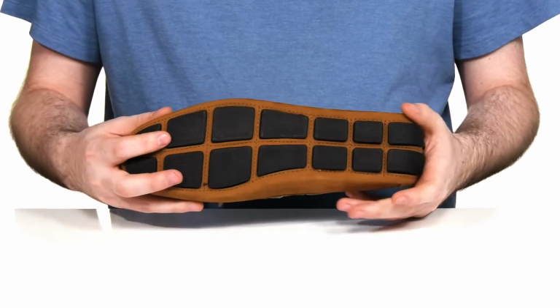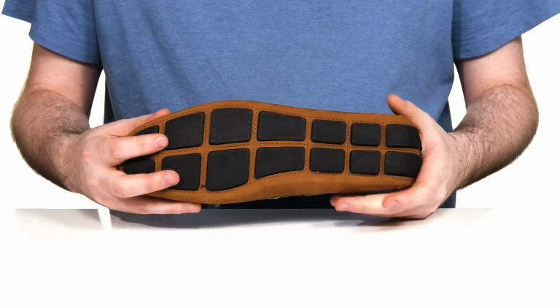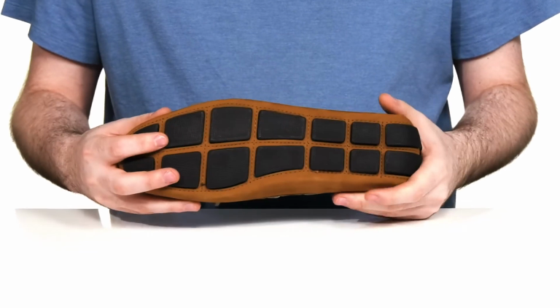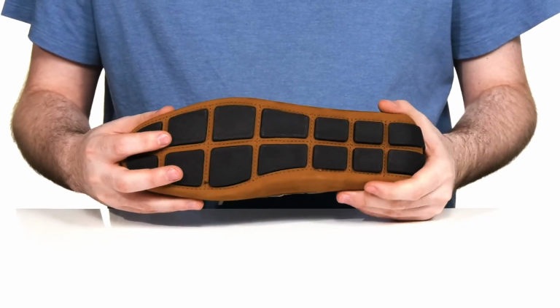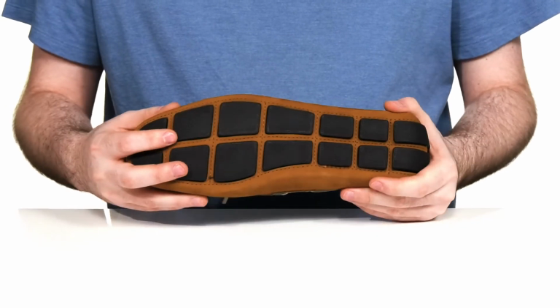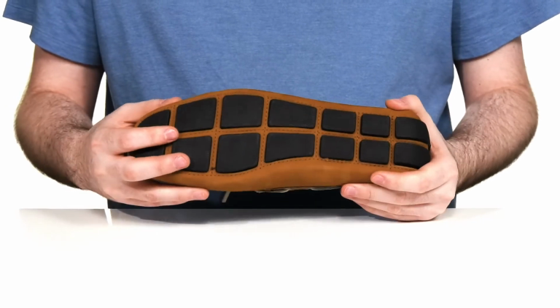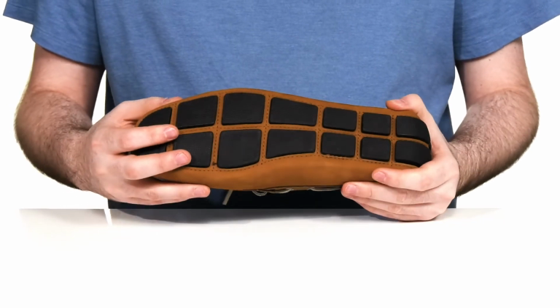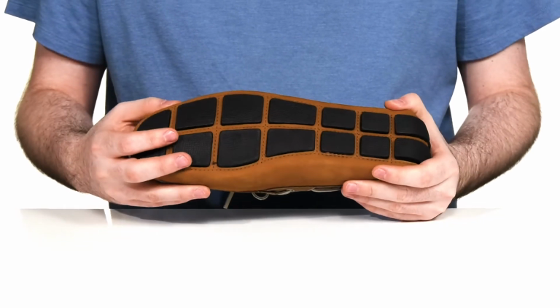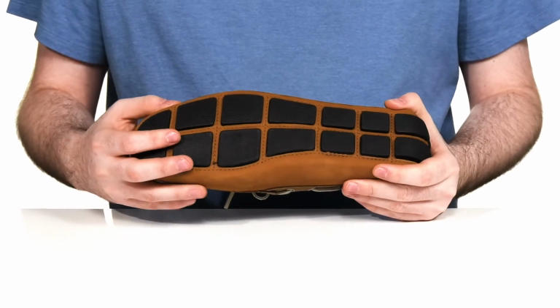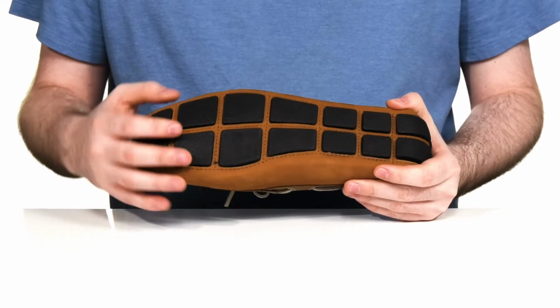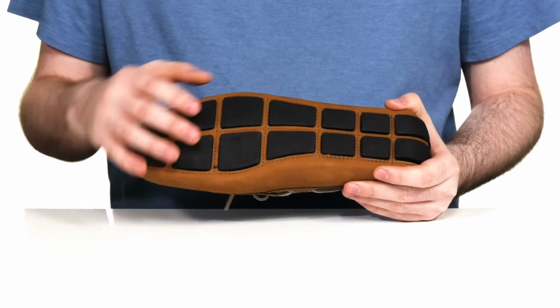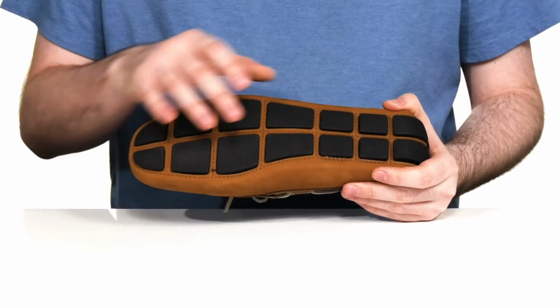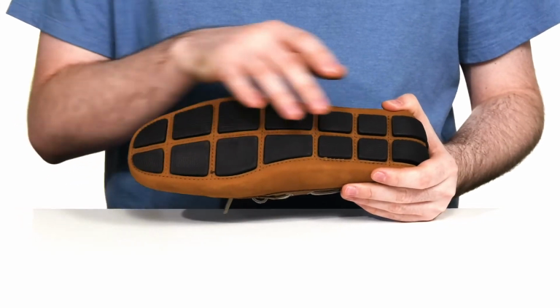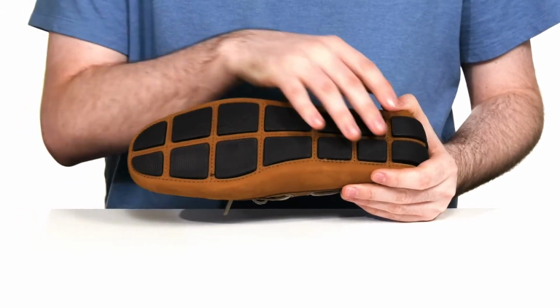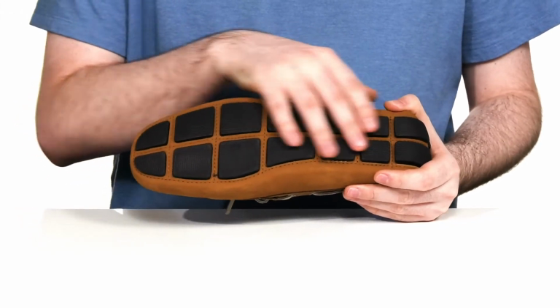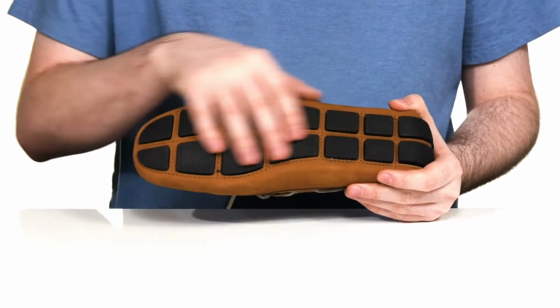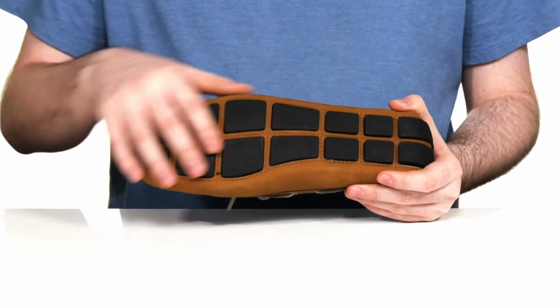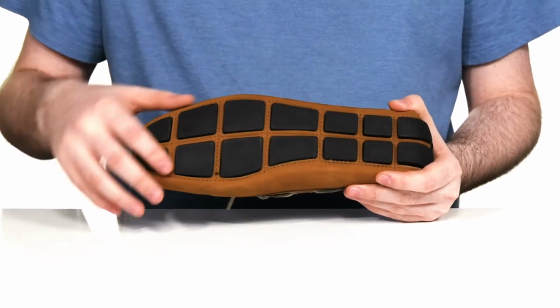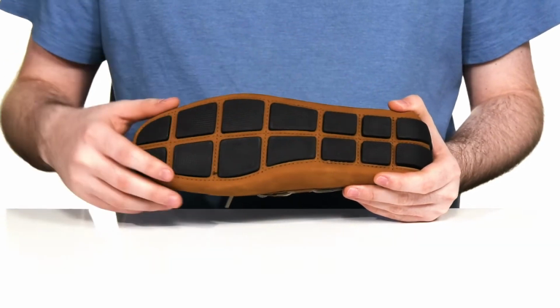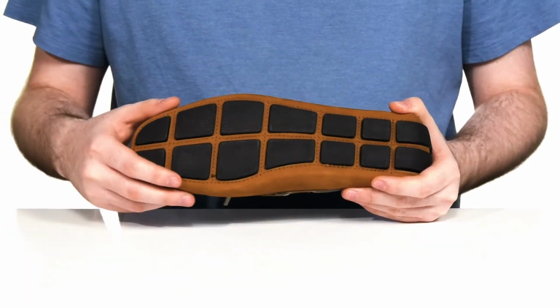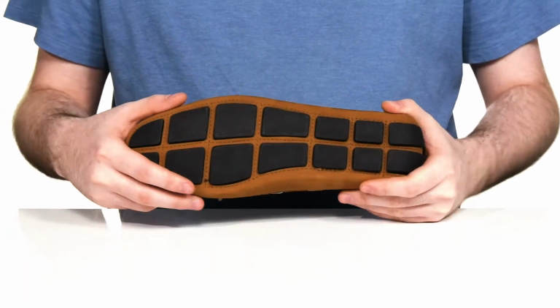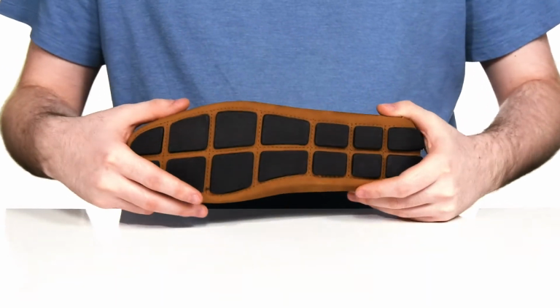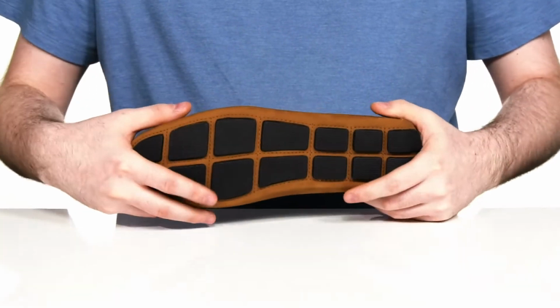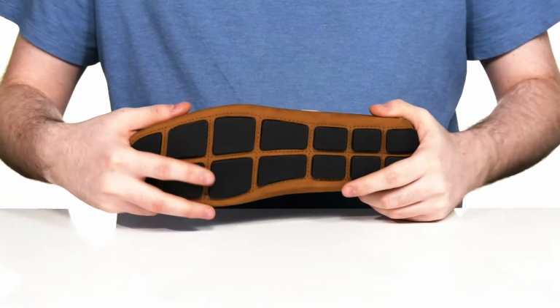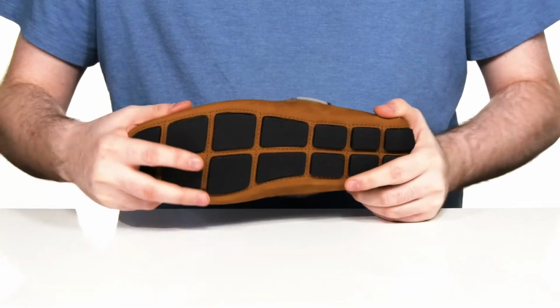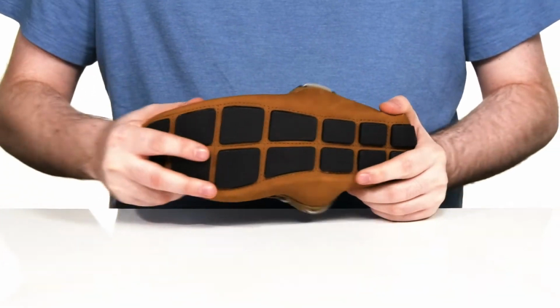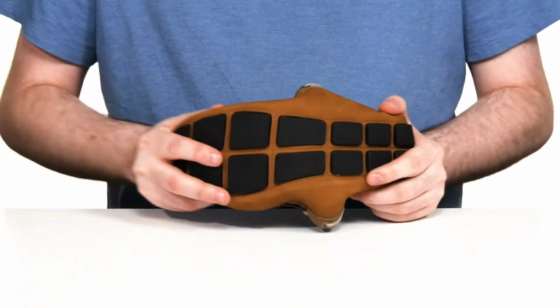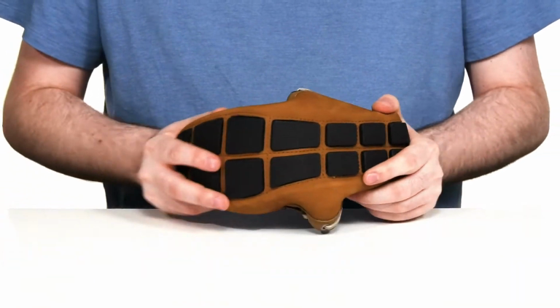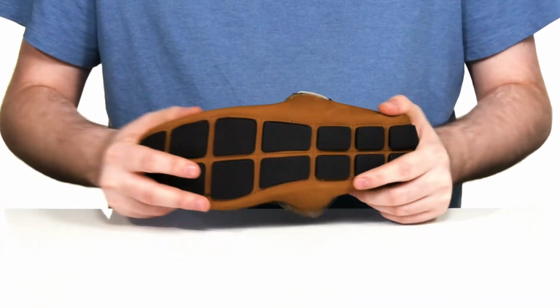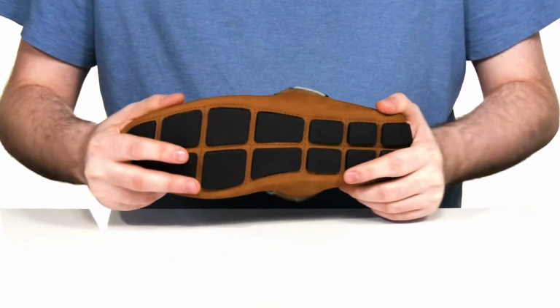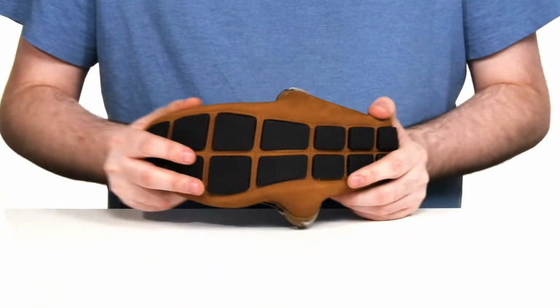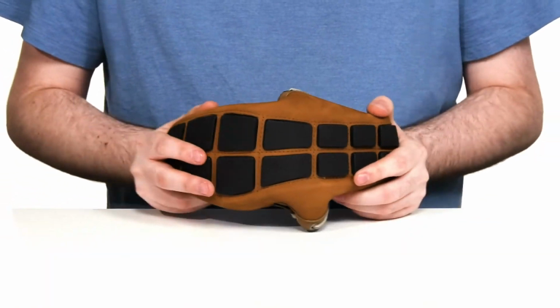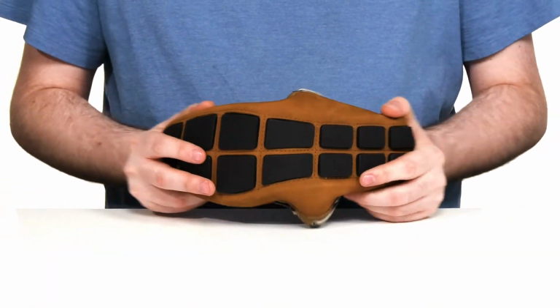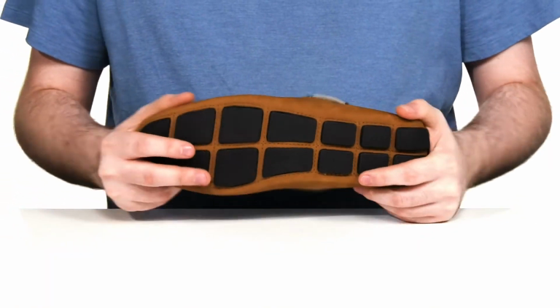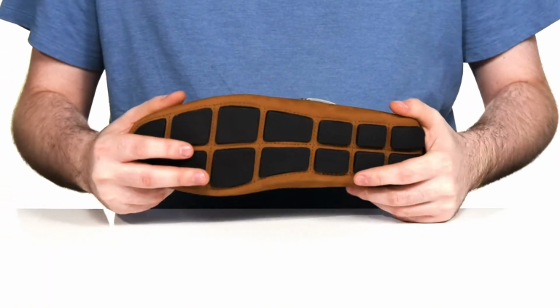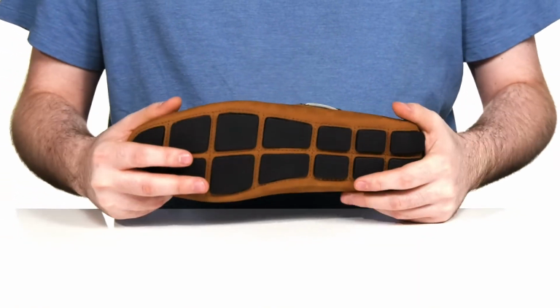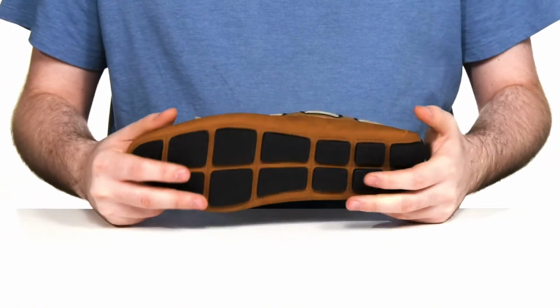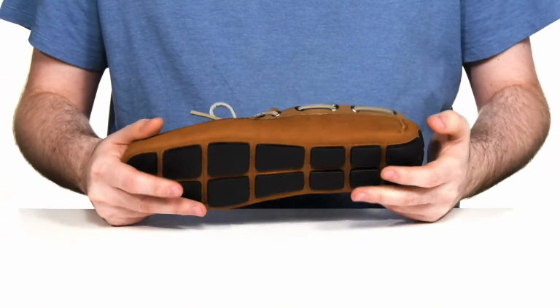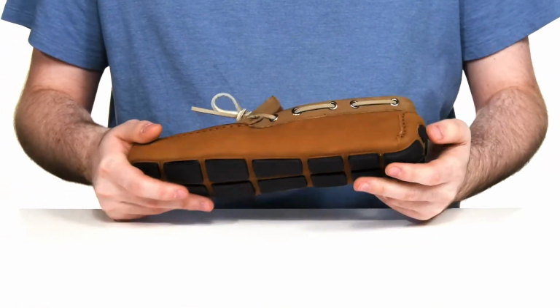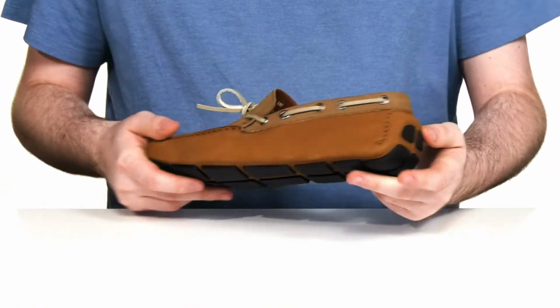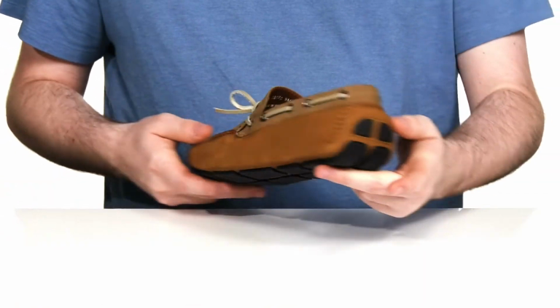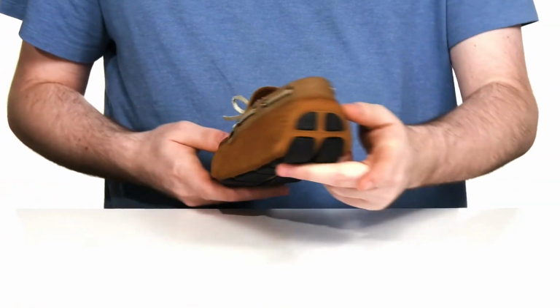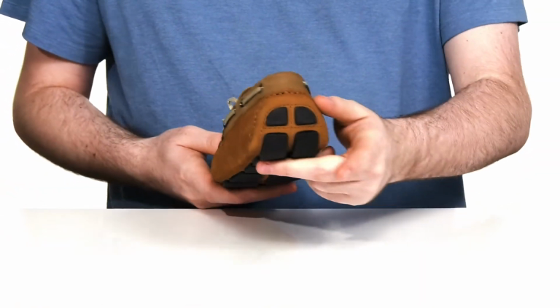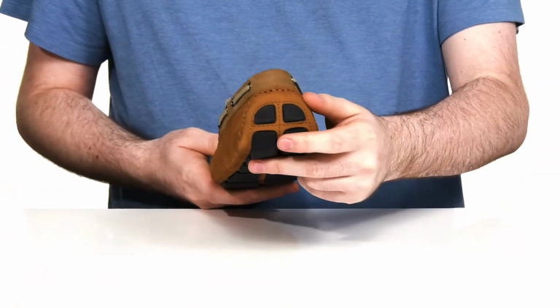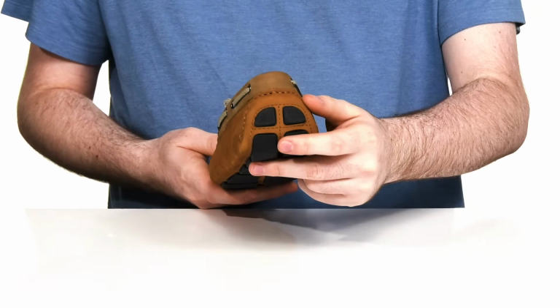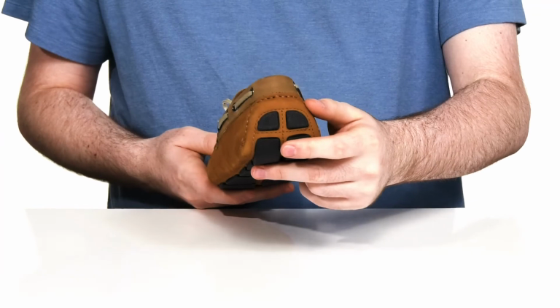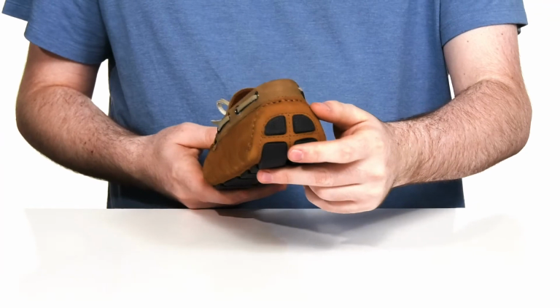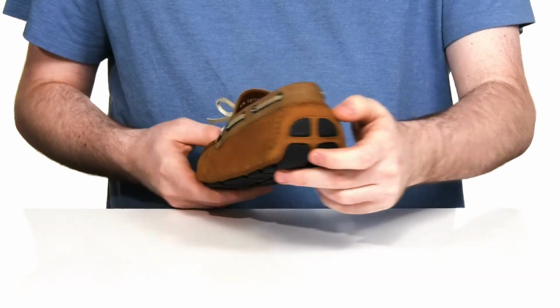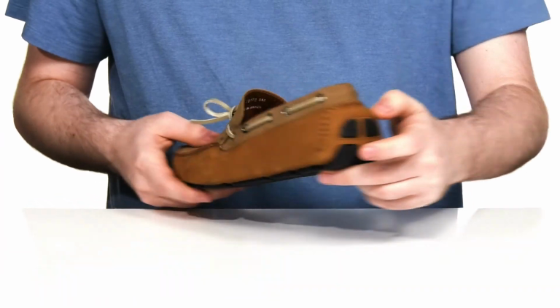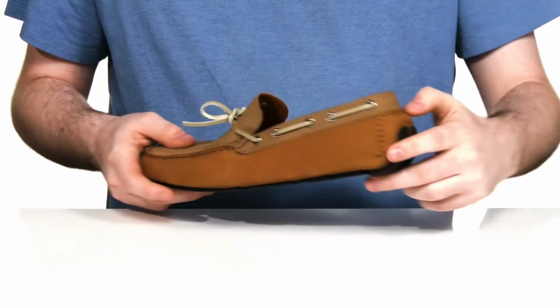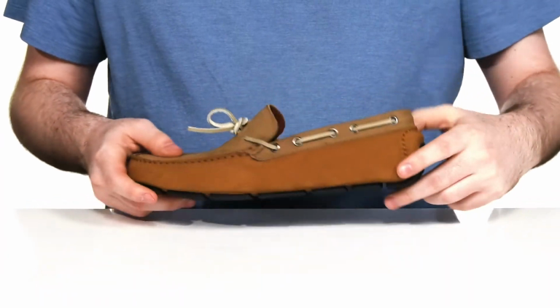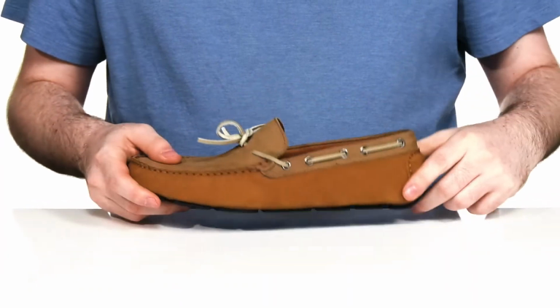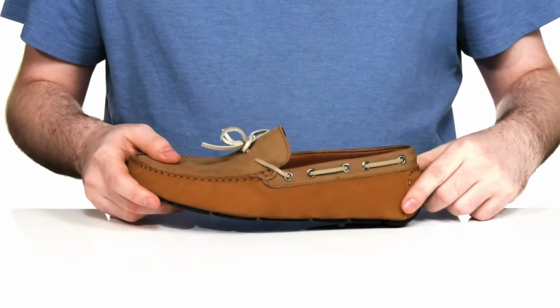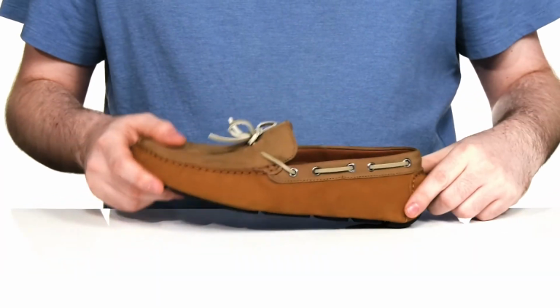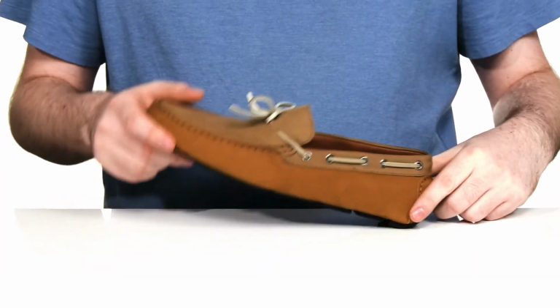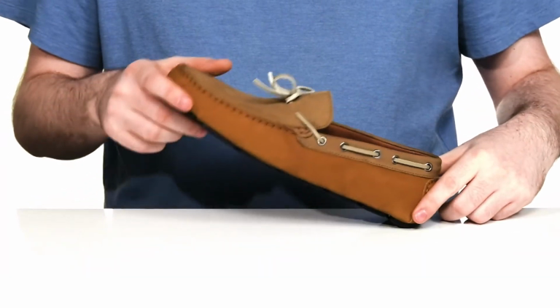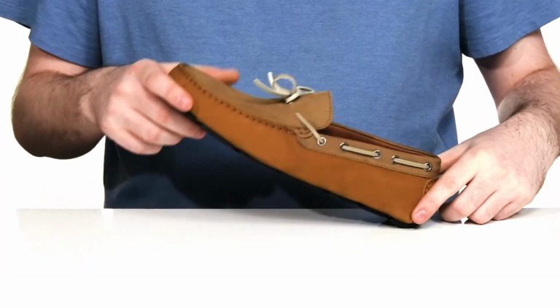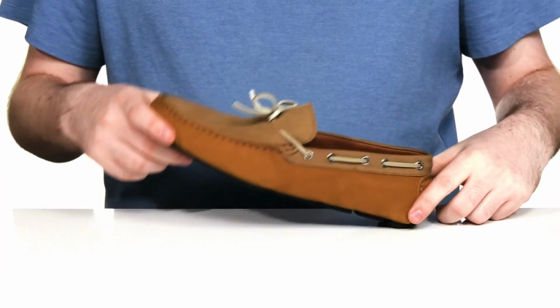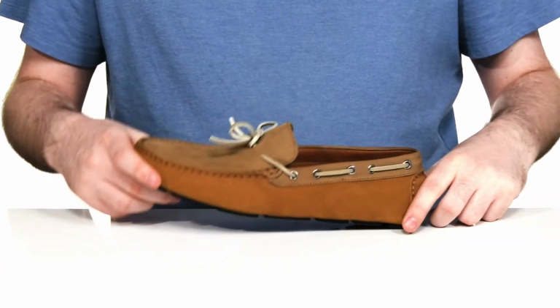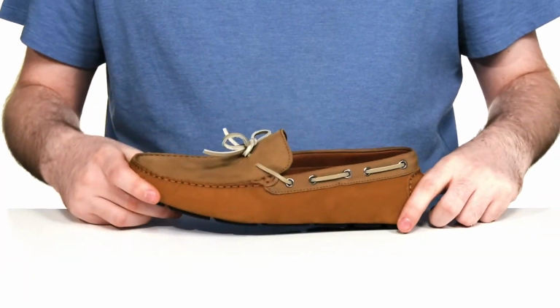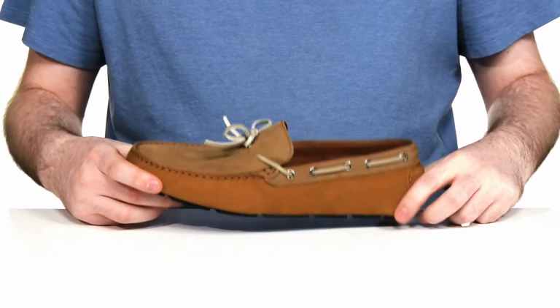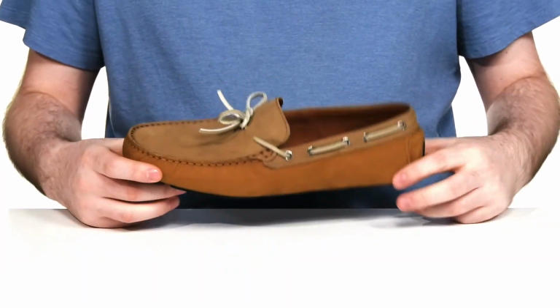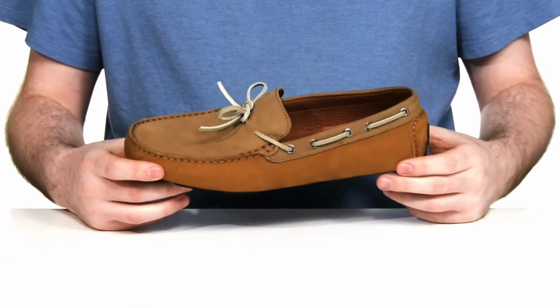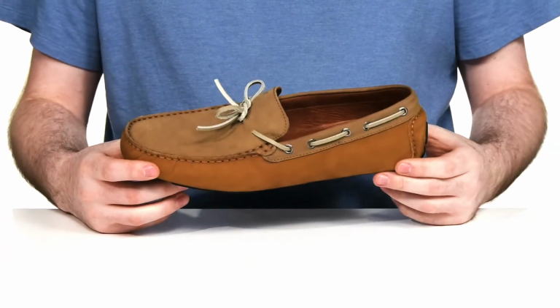The outsole is synthetic with lots of grip and a lot of flex as well, with a driver seal to complete it right there in the back.